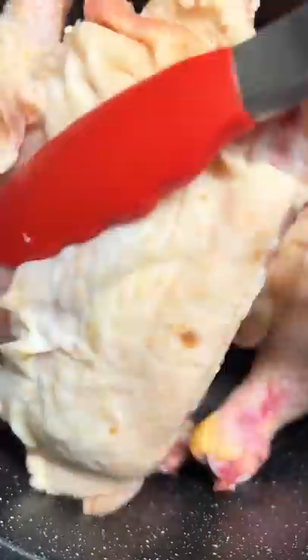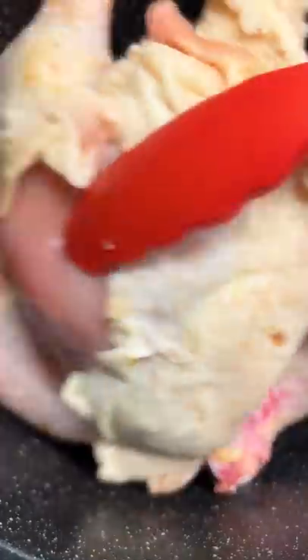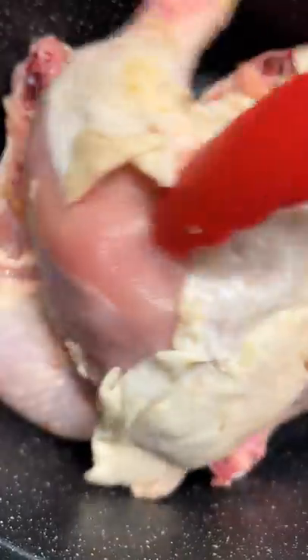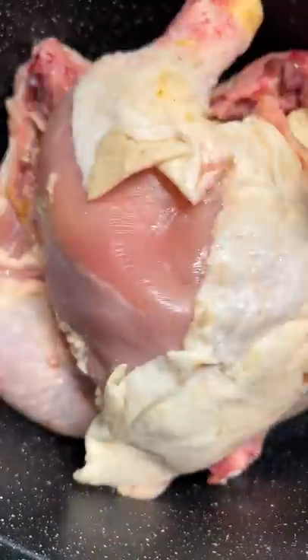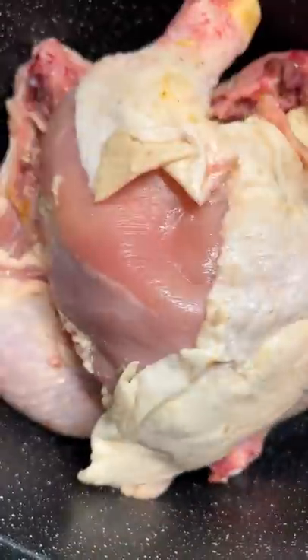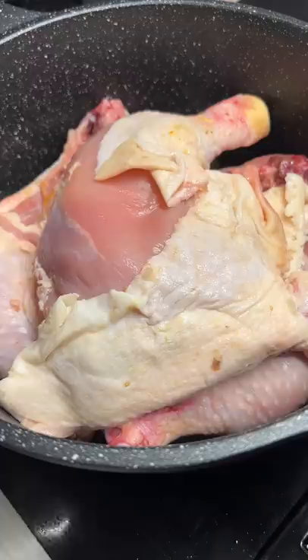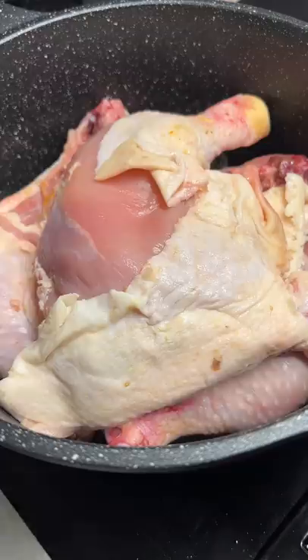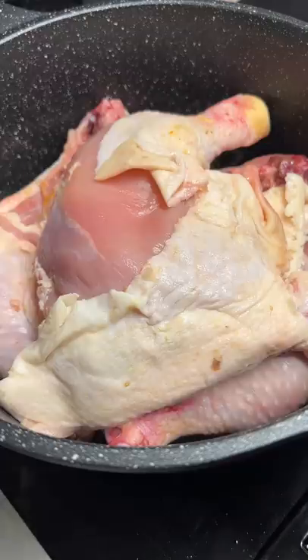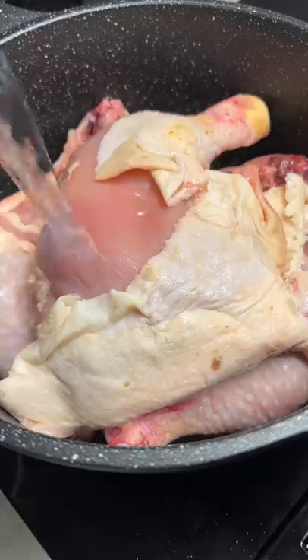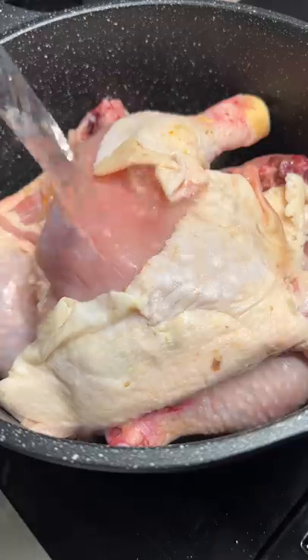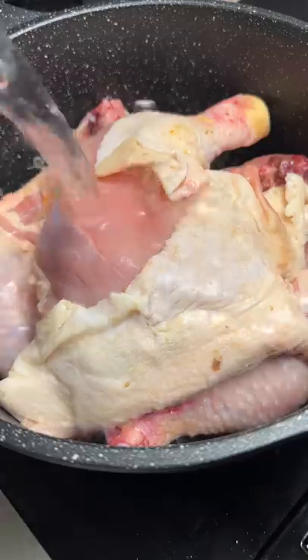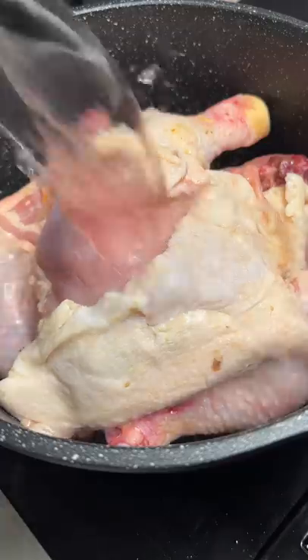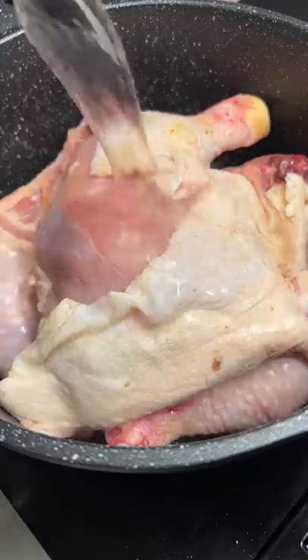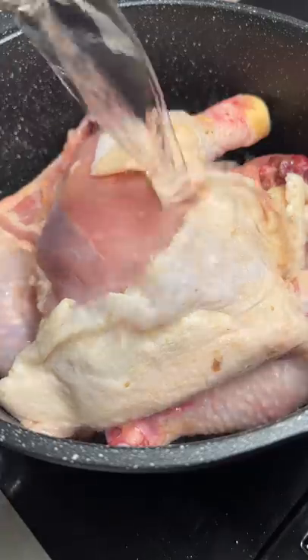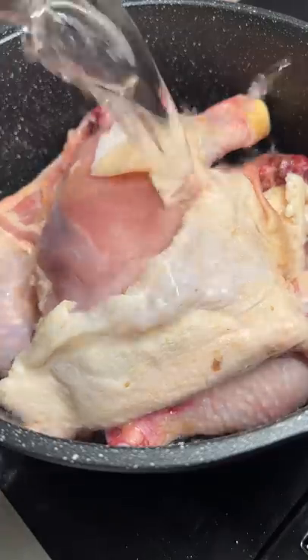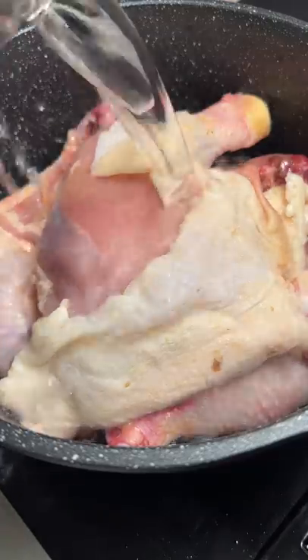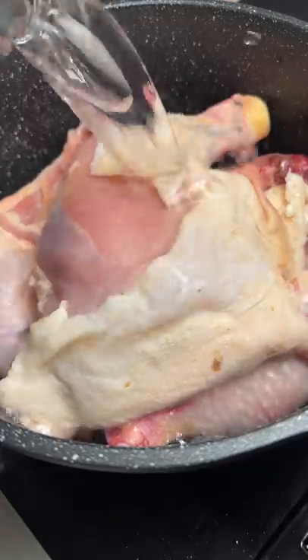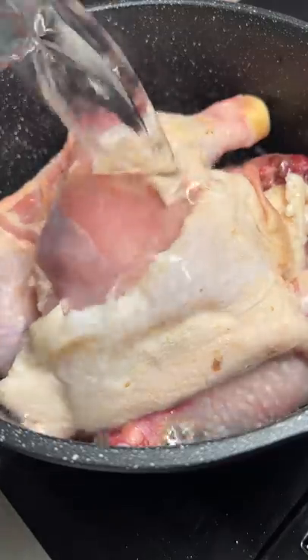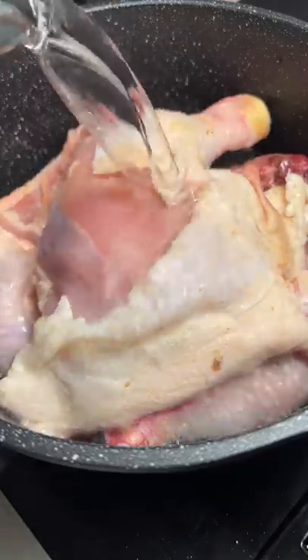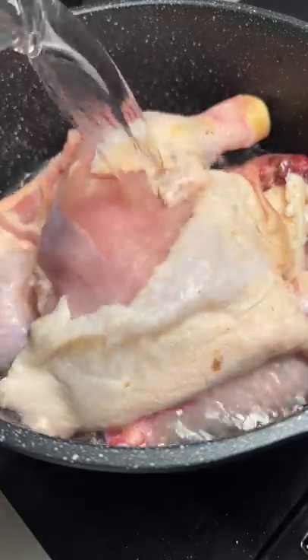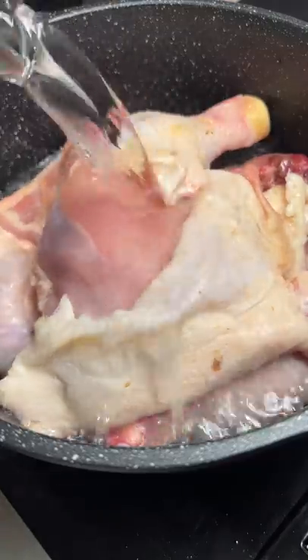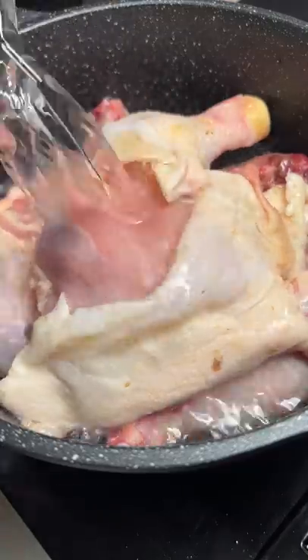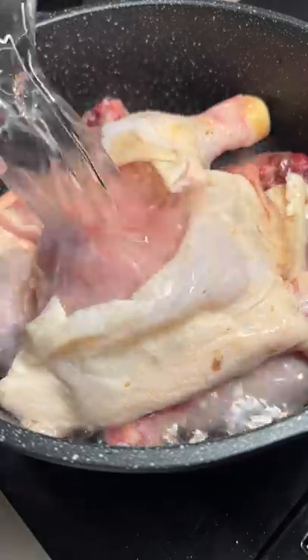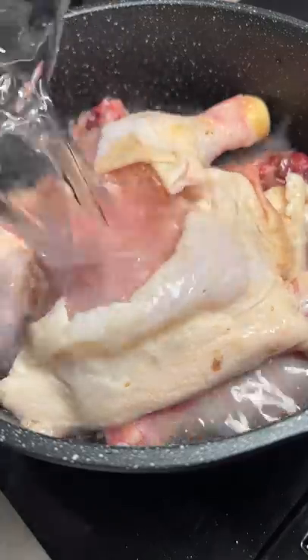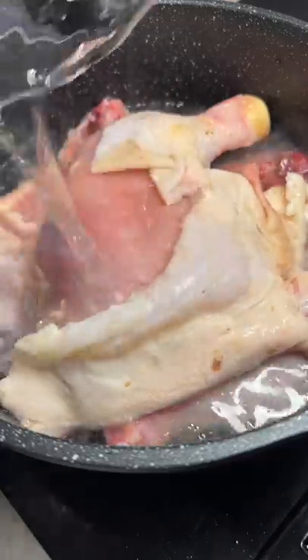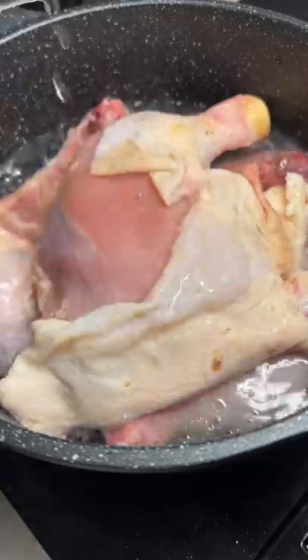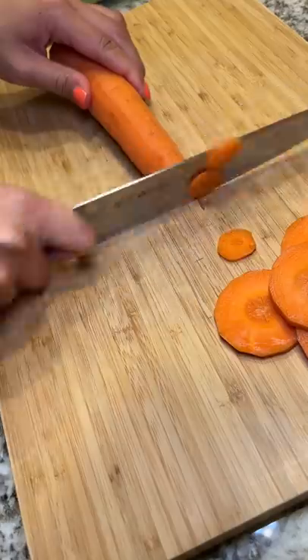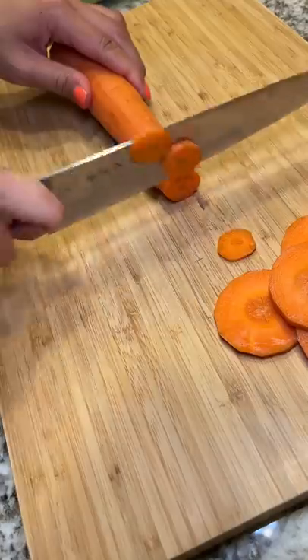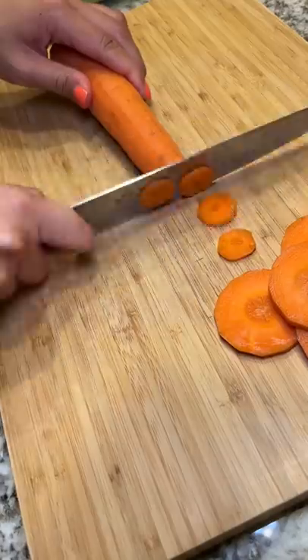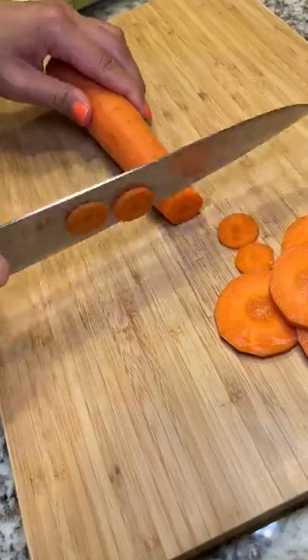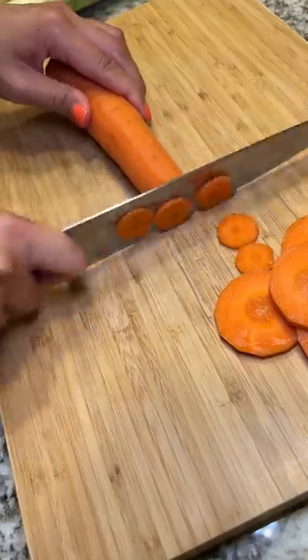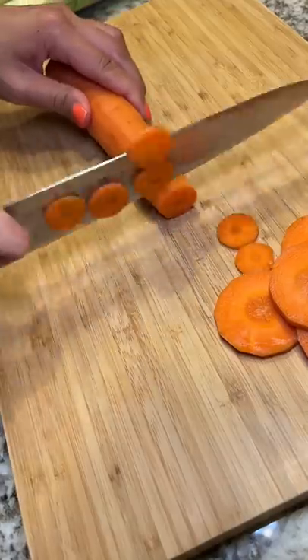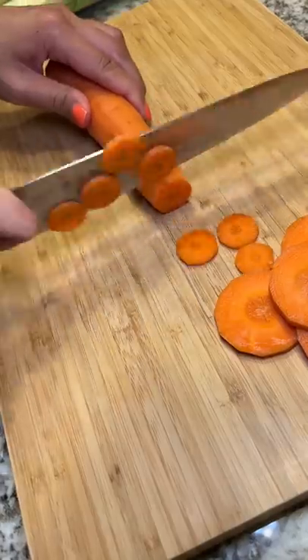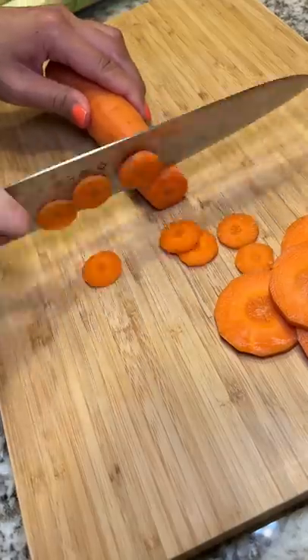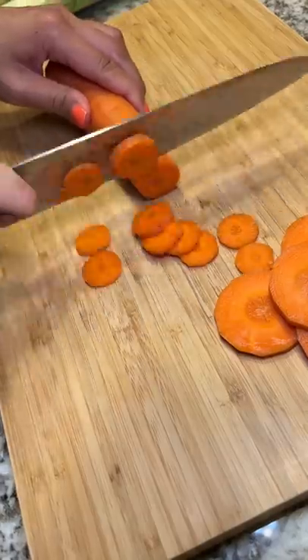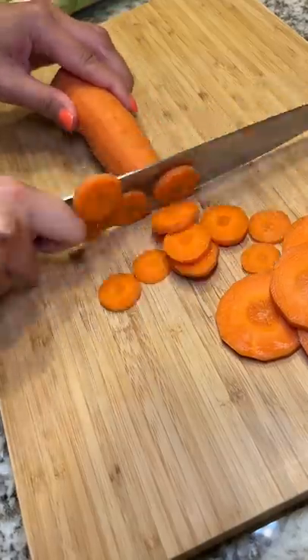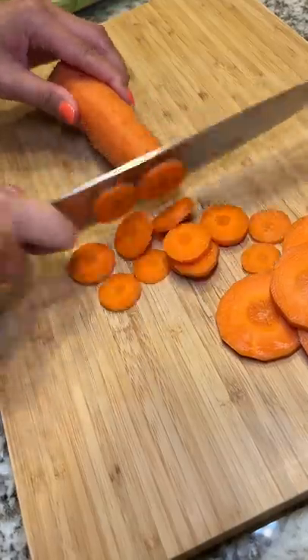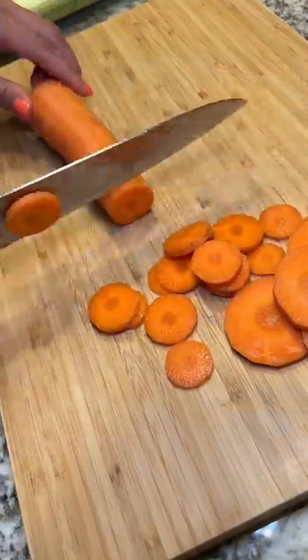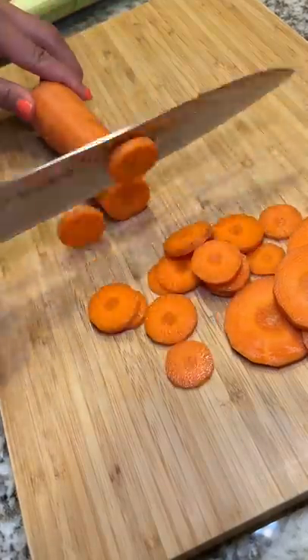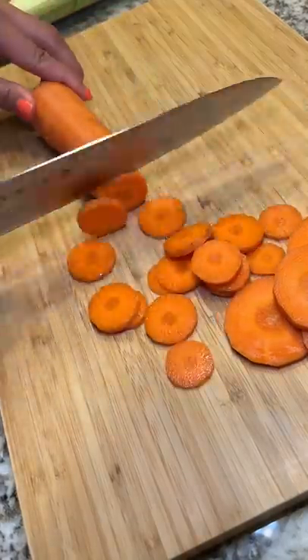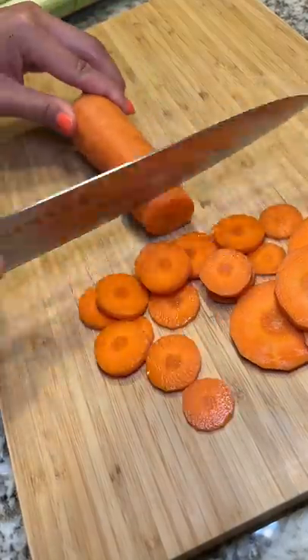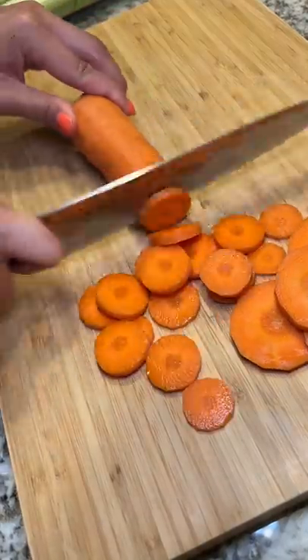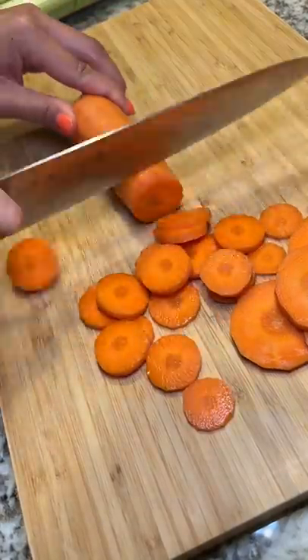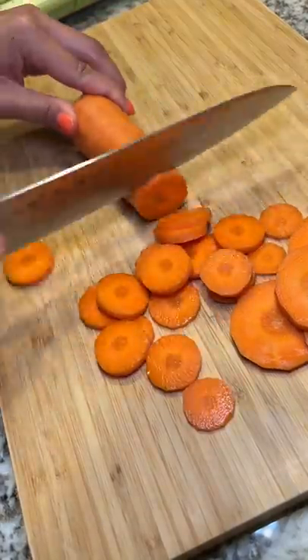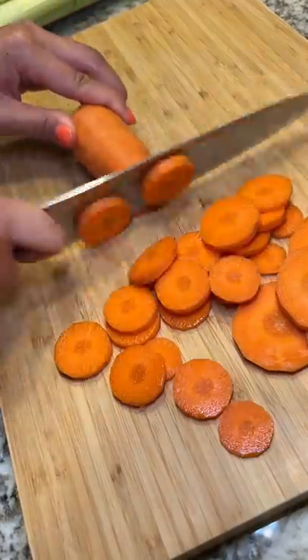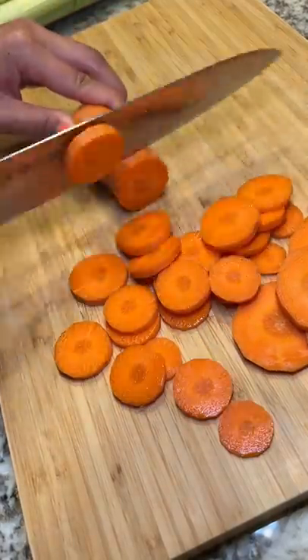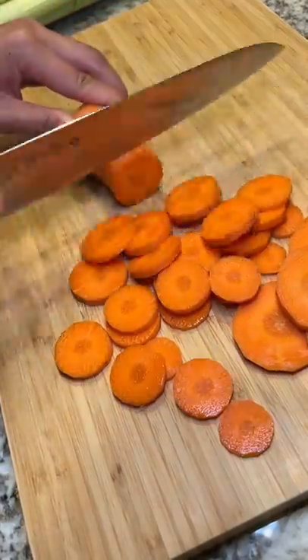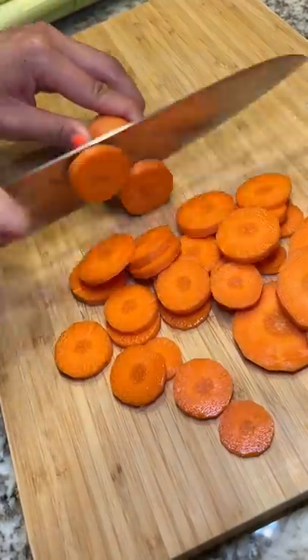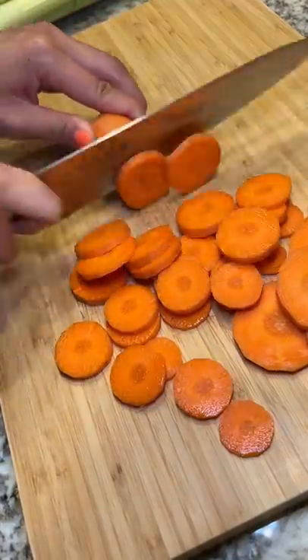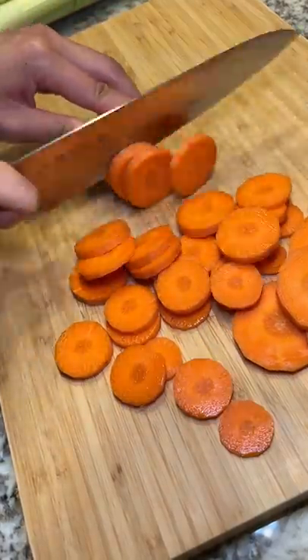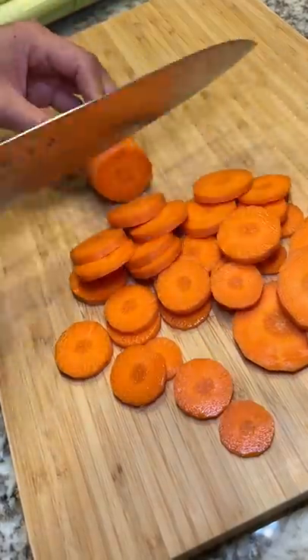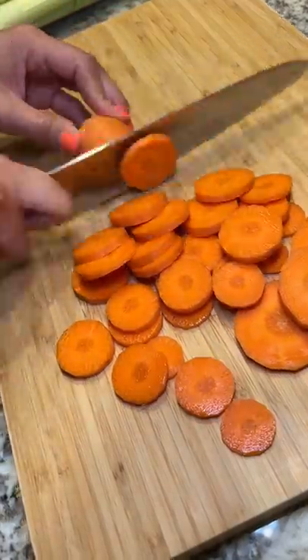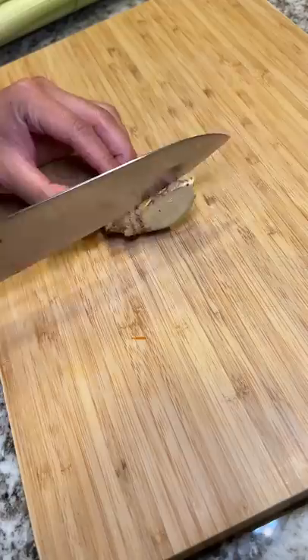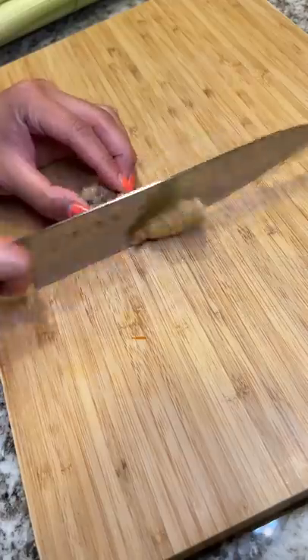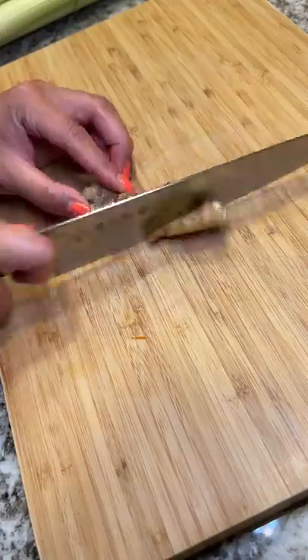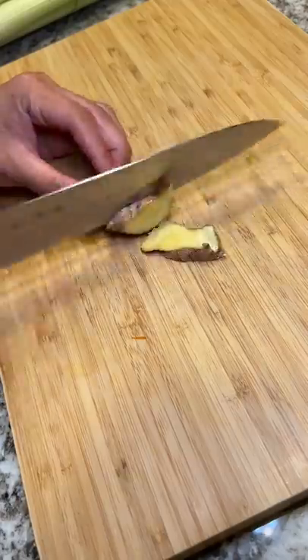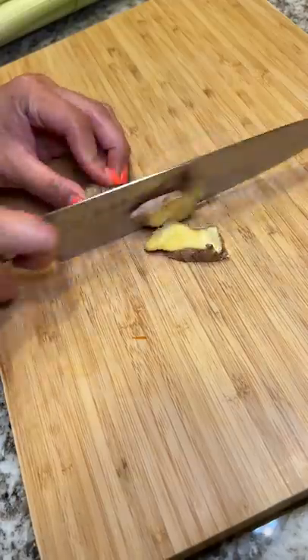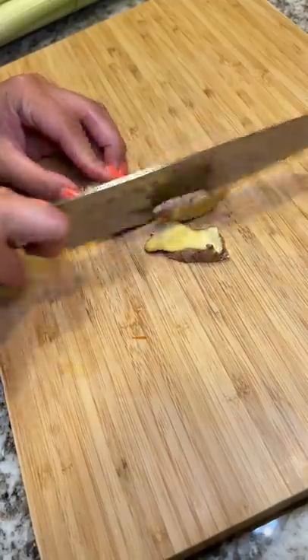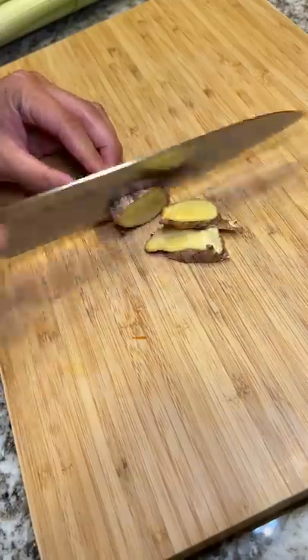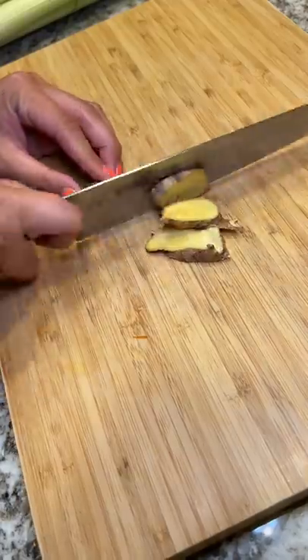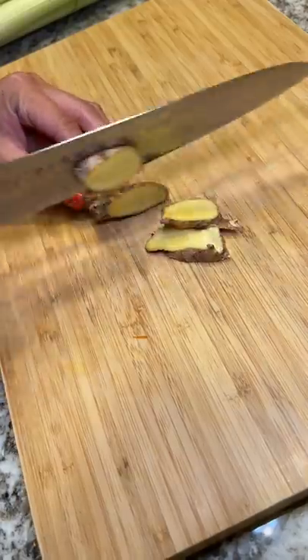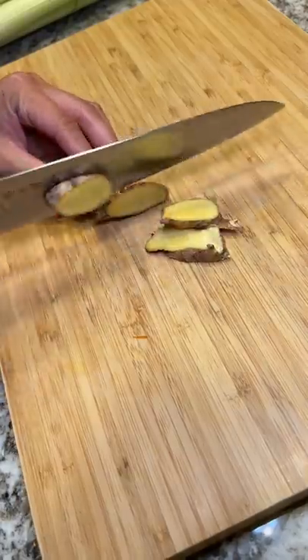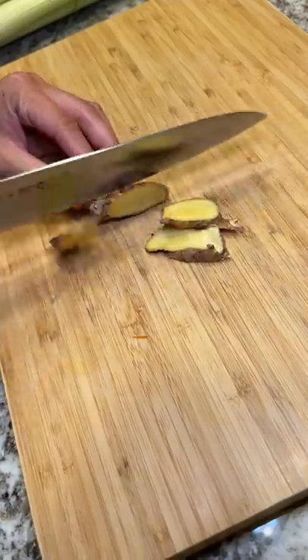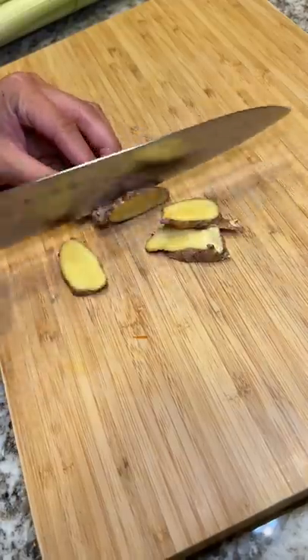I threw a few chicken thighs into a pot and added water. Then I got to cutting up all the vegetables. I still think this part is tedious, but not as bad as it used to be.